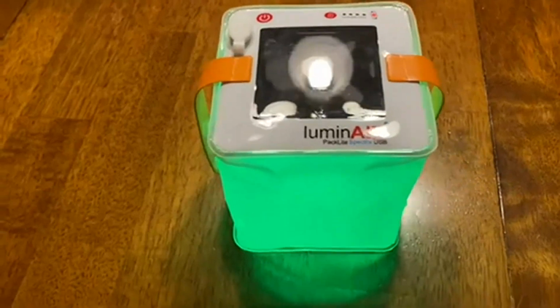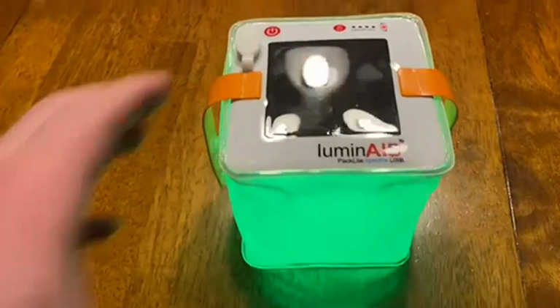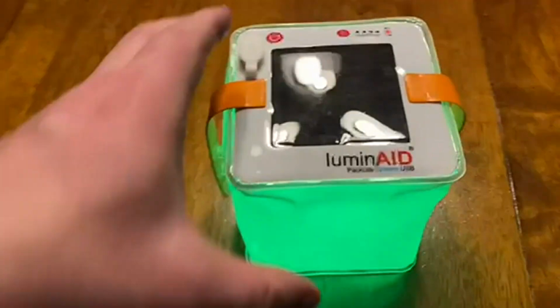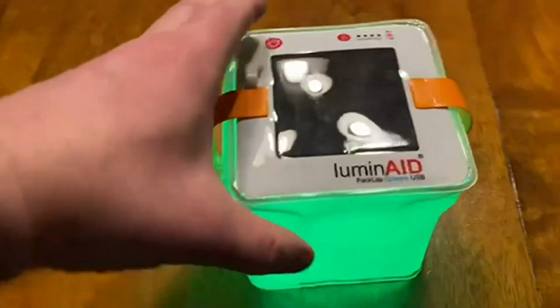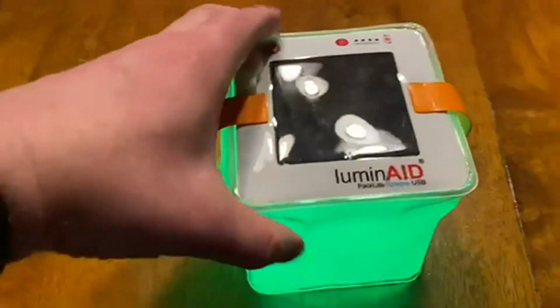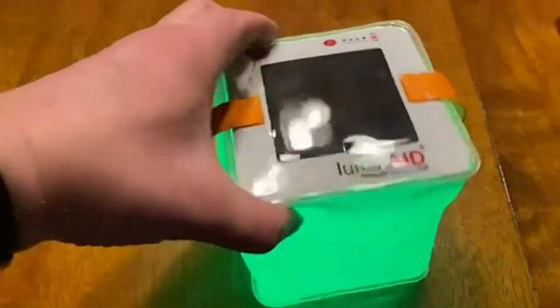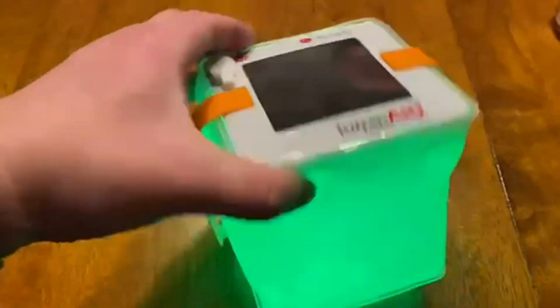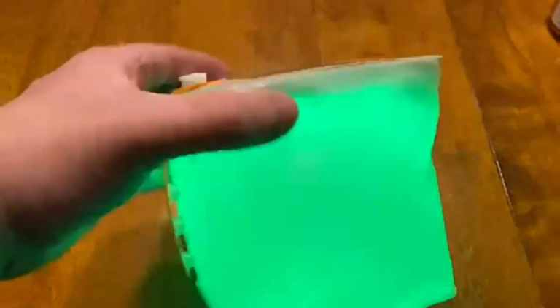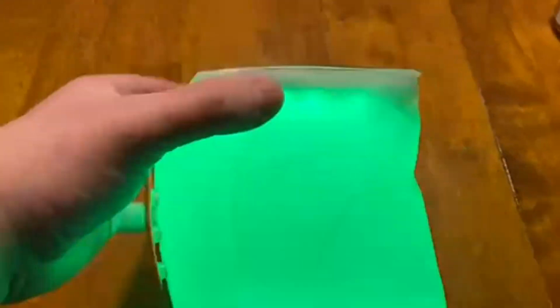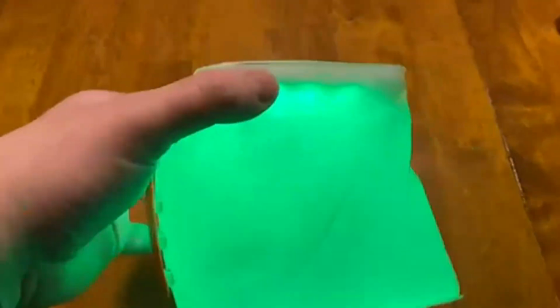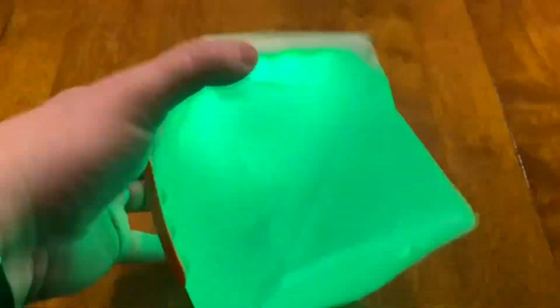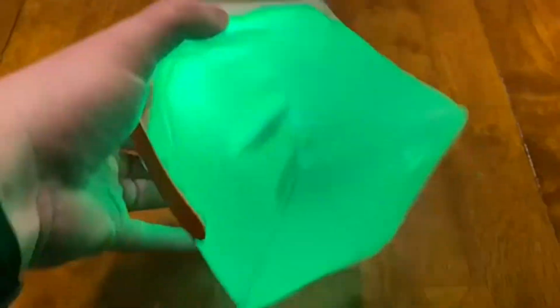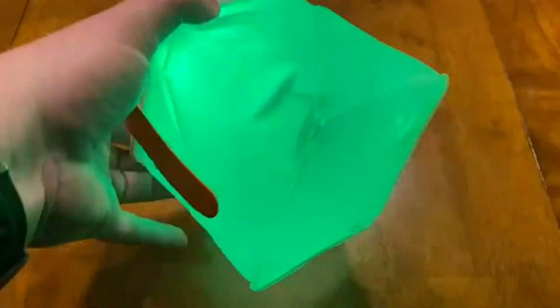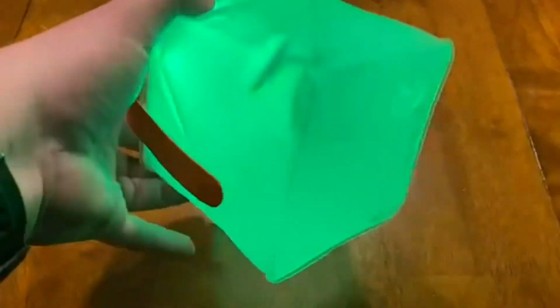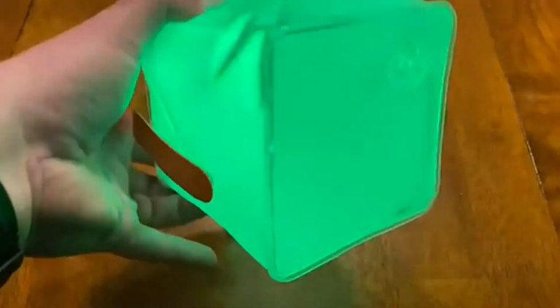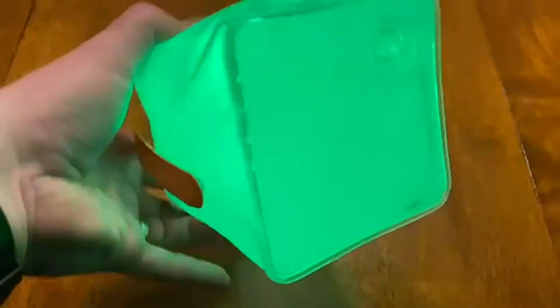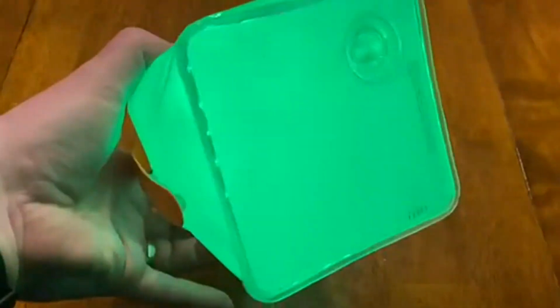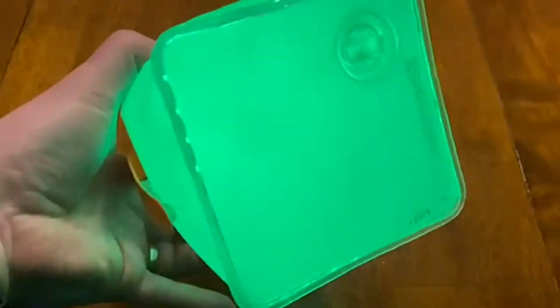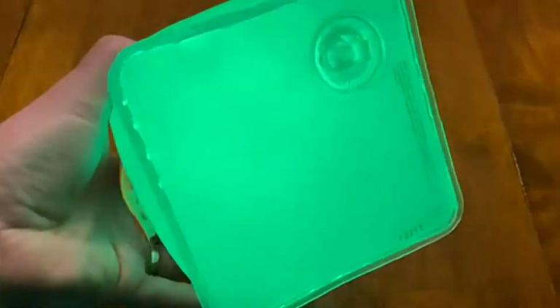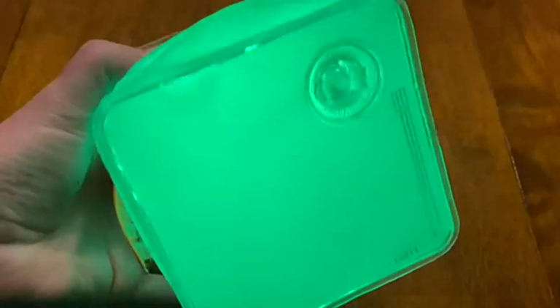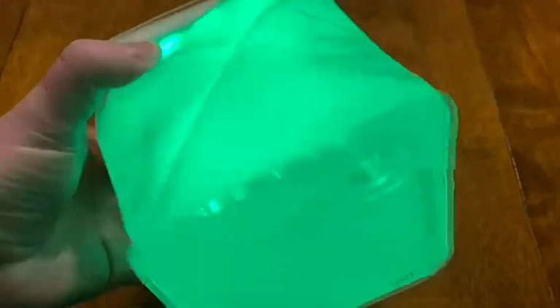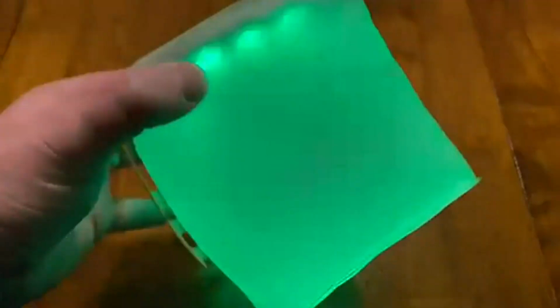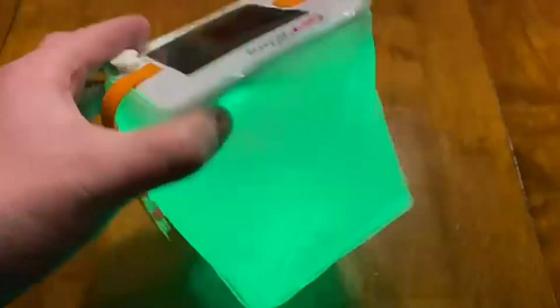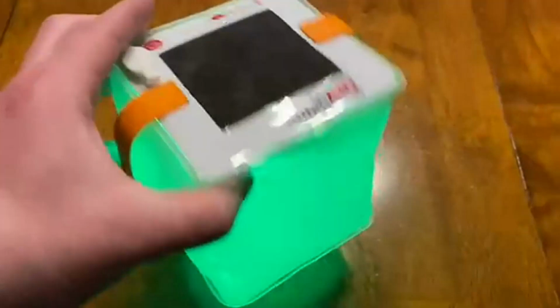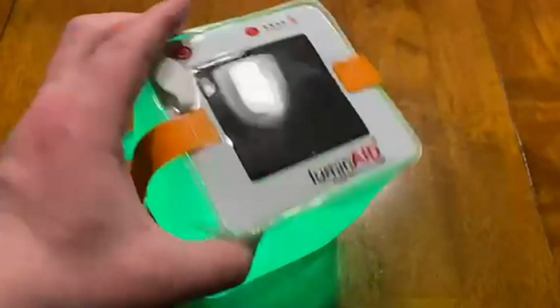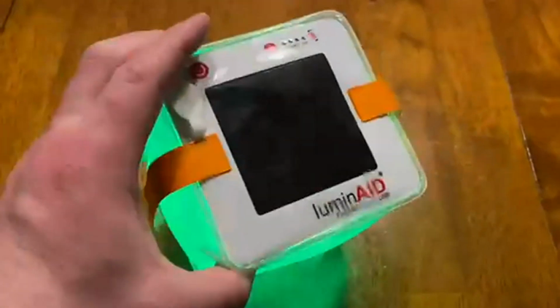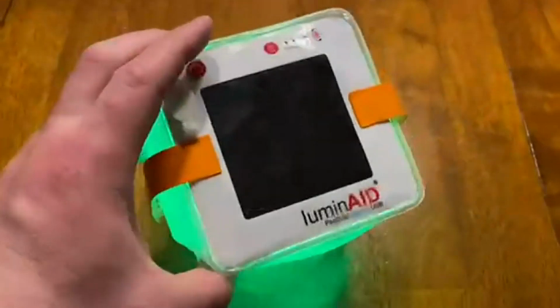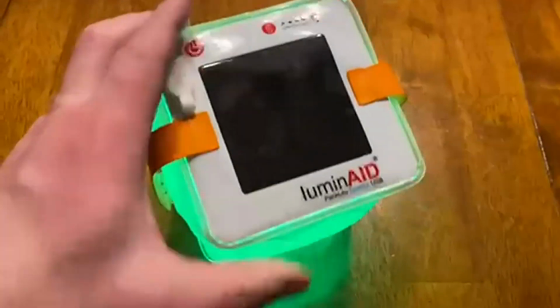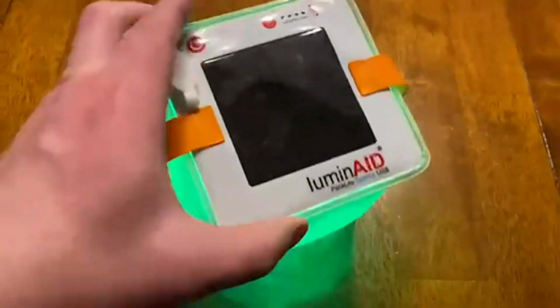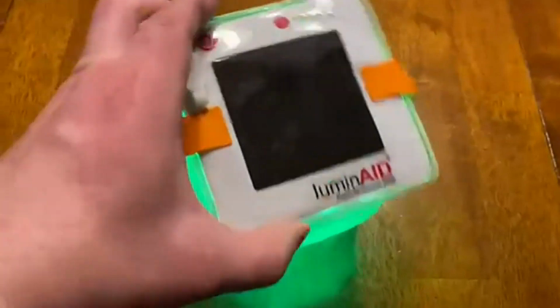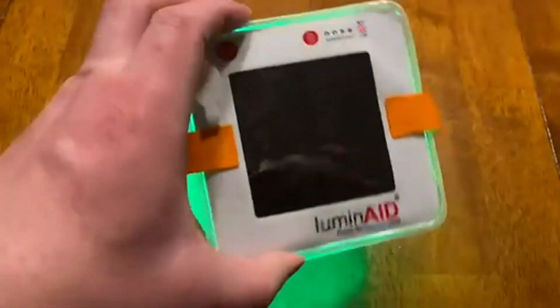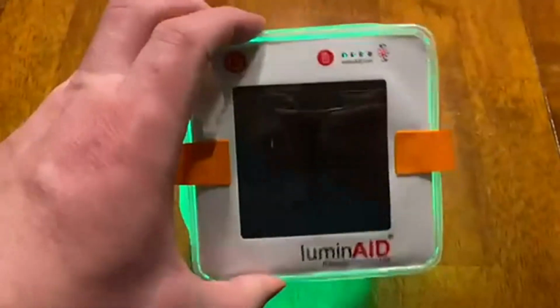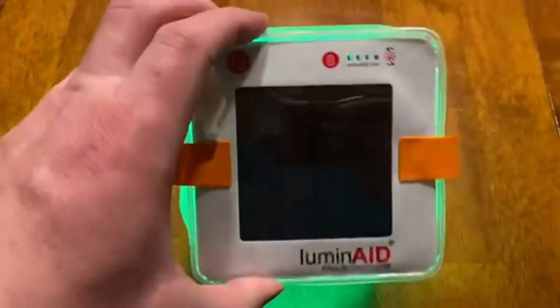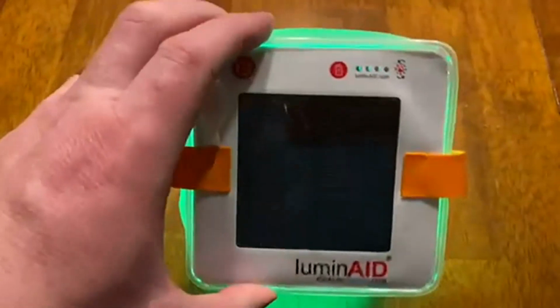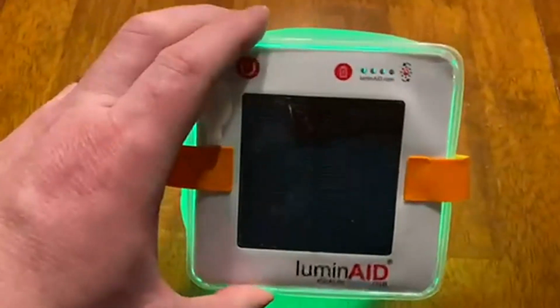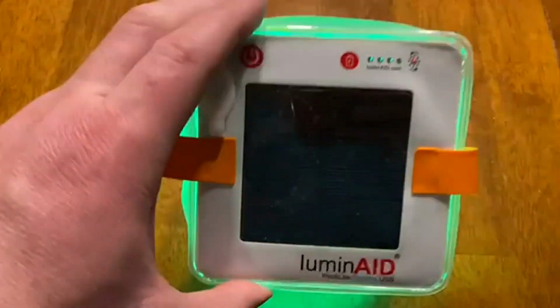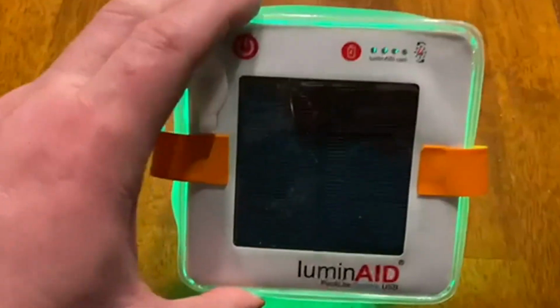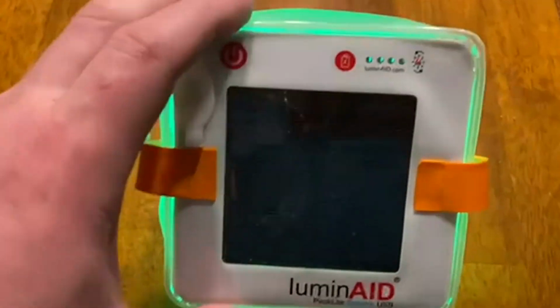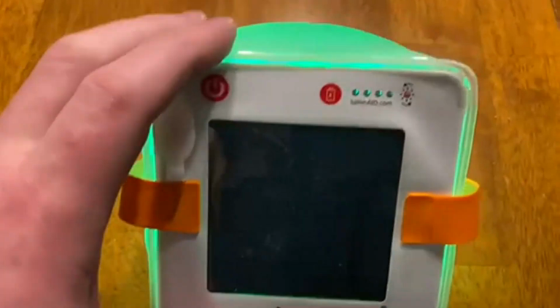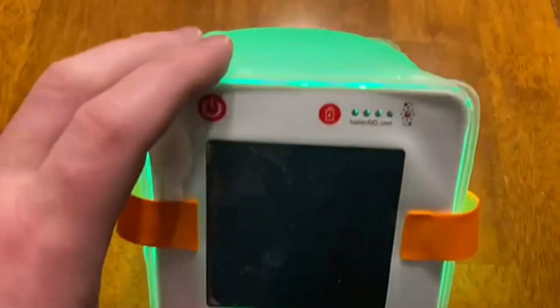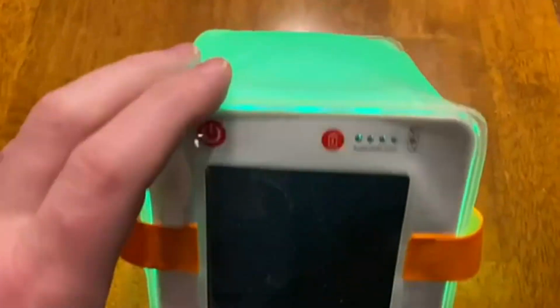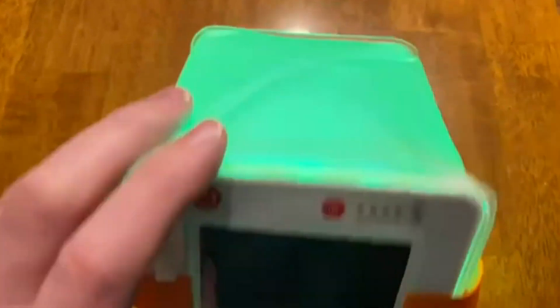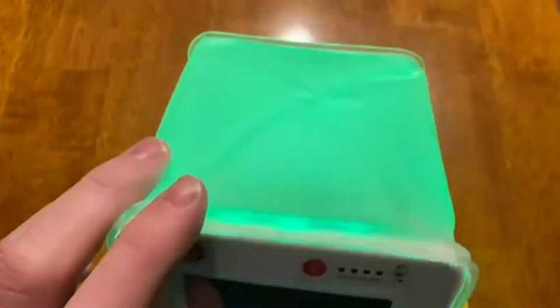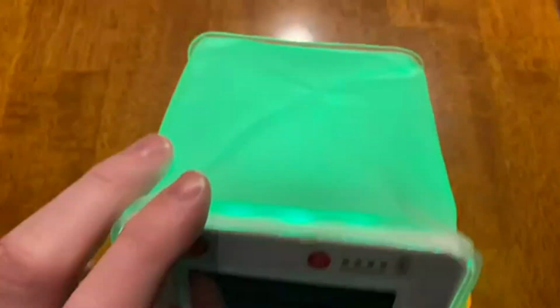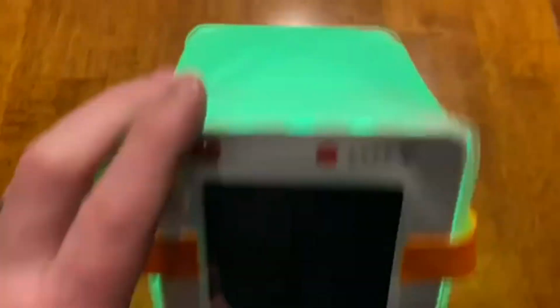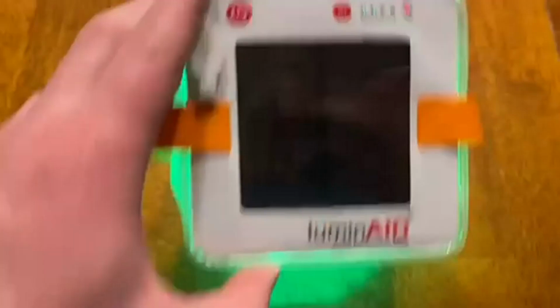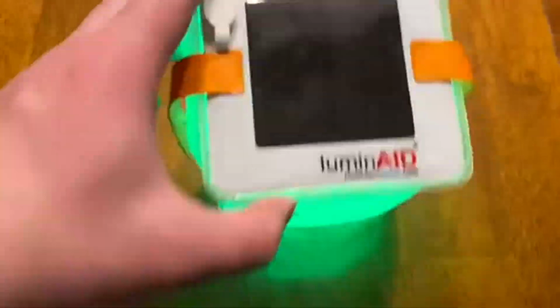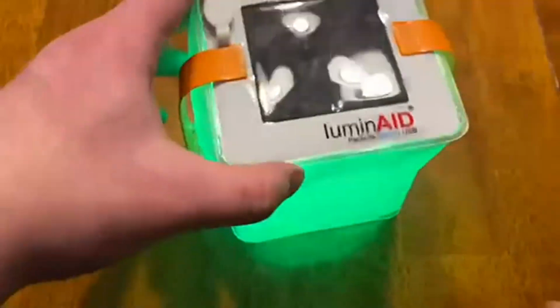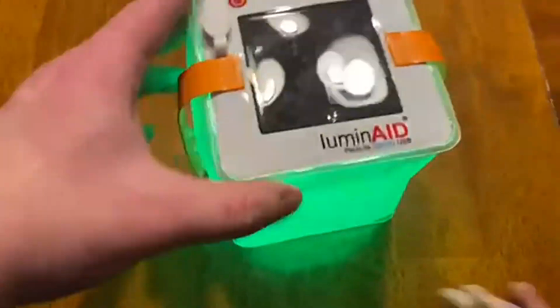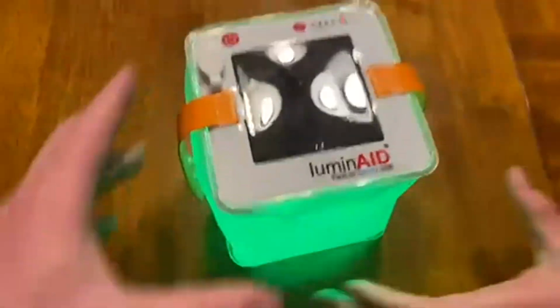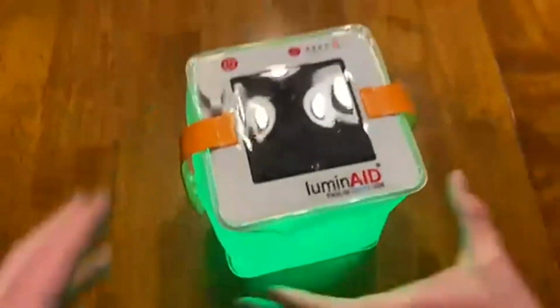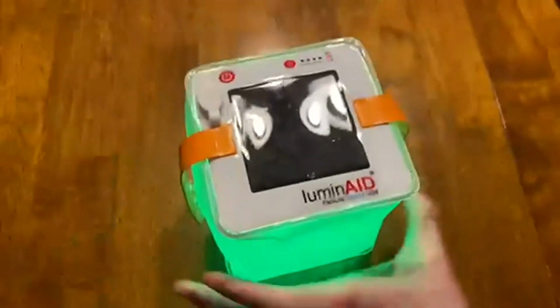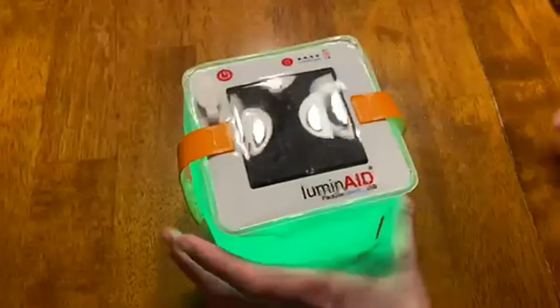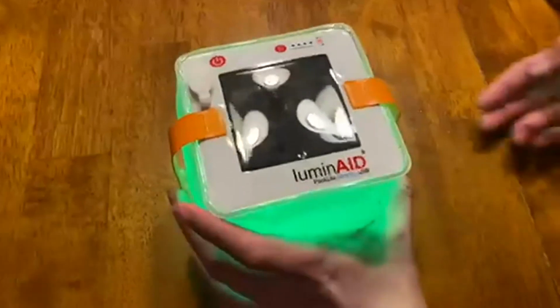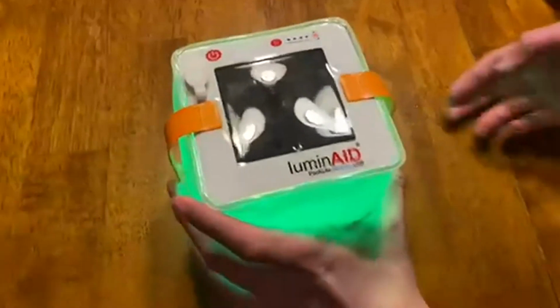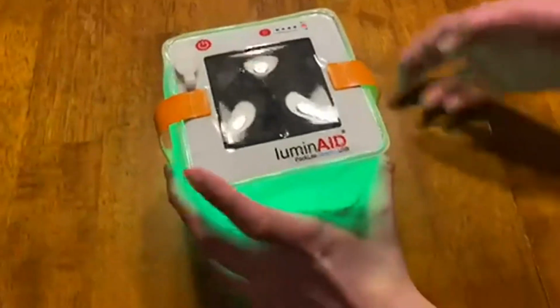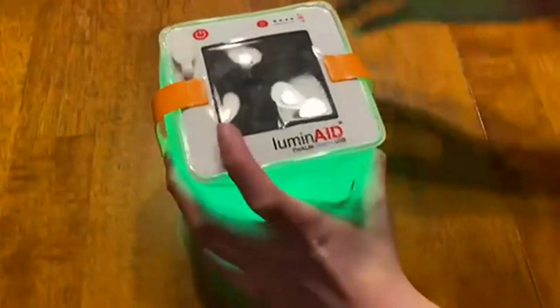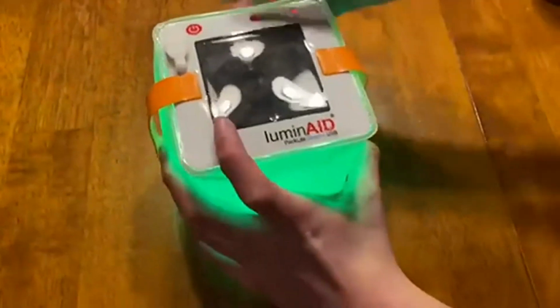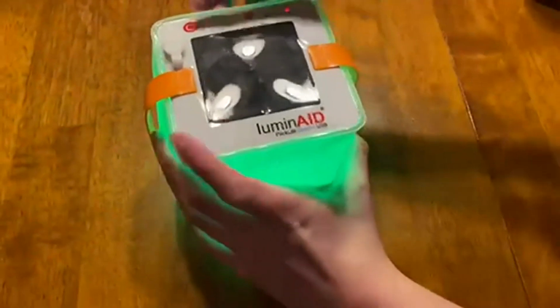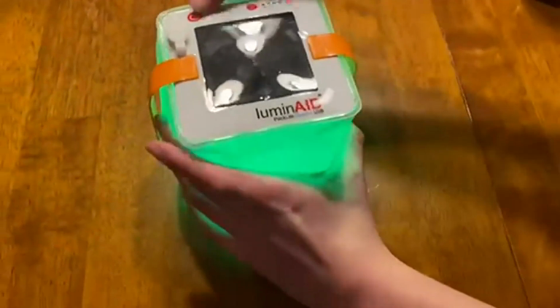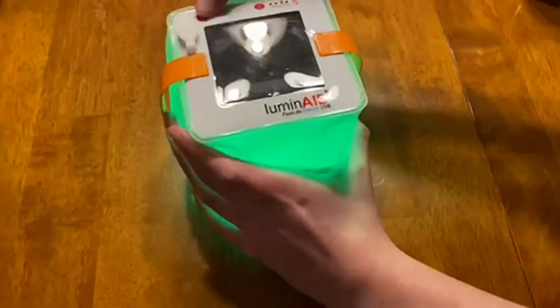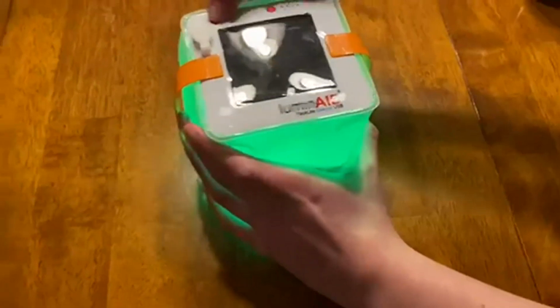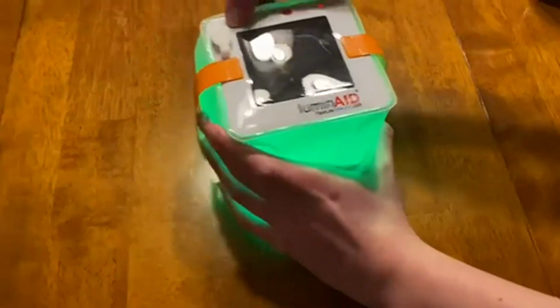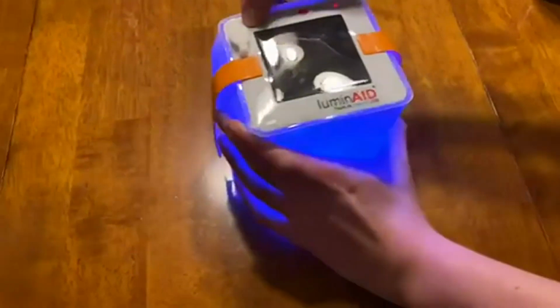Today we're going to be talking about Luminate Solar Inflatable Lanterns. This is great for camping, hurricane, emergency kits, and travel.